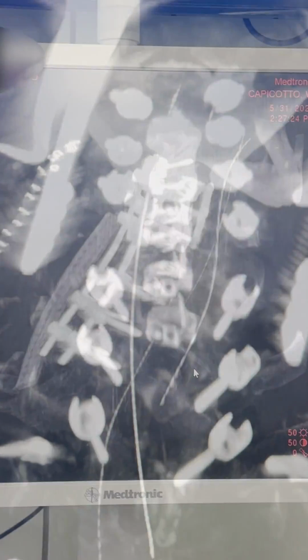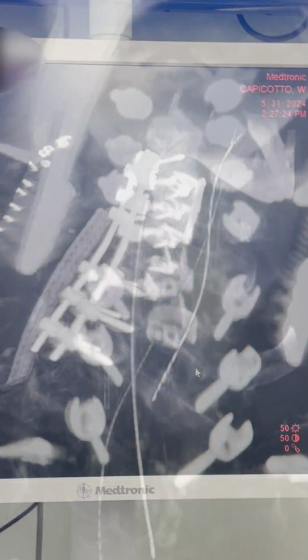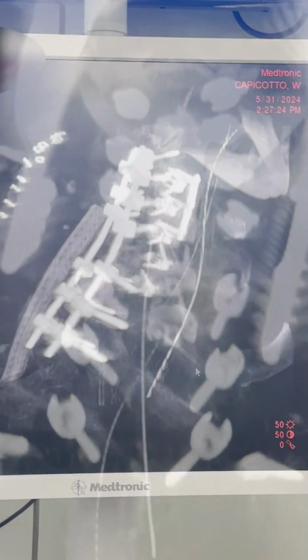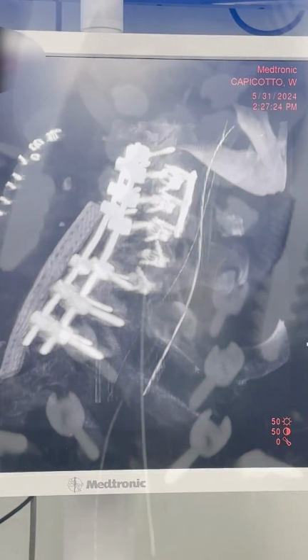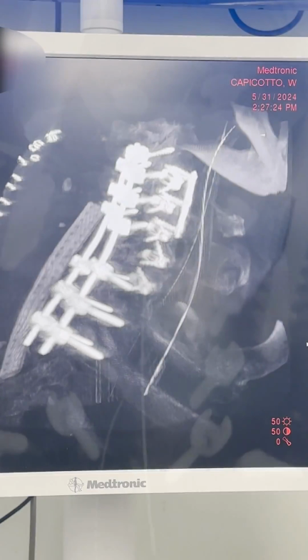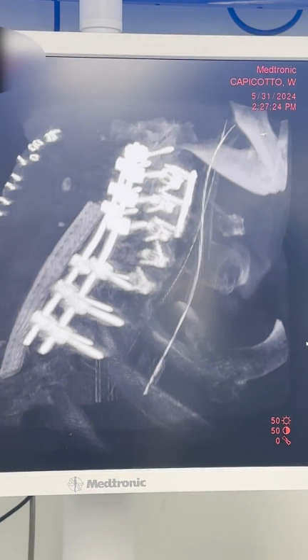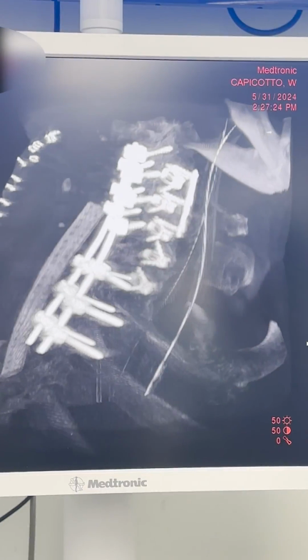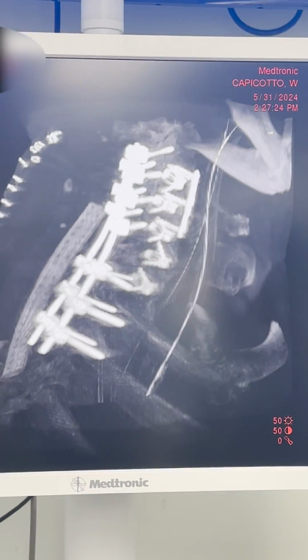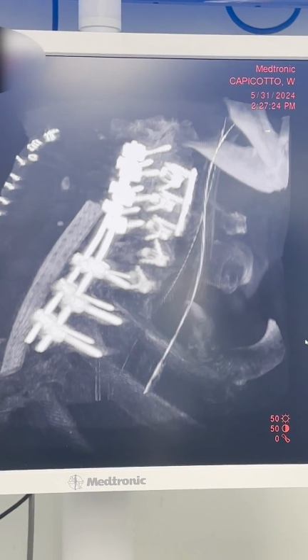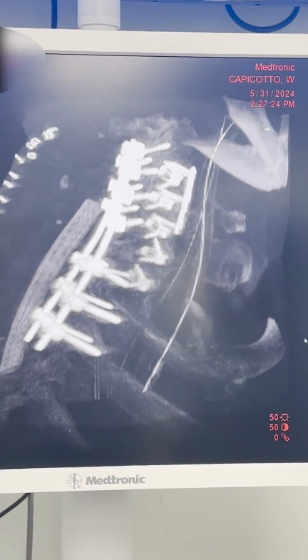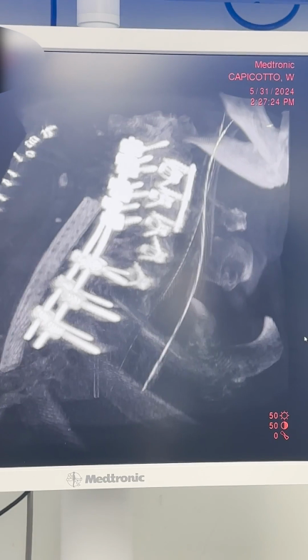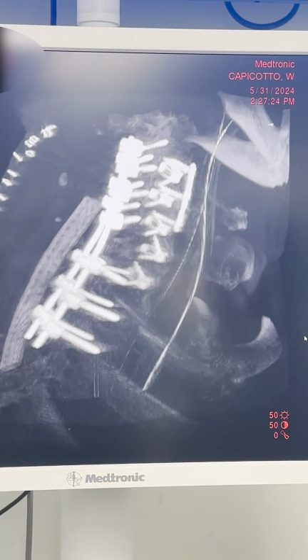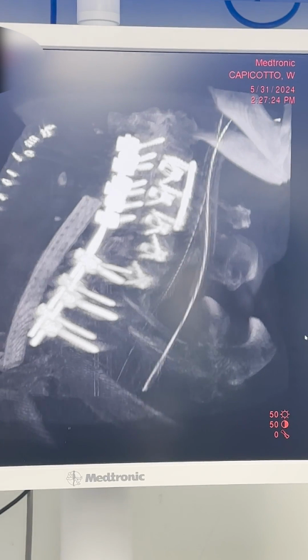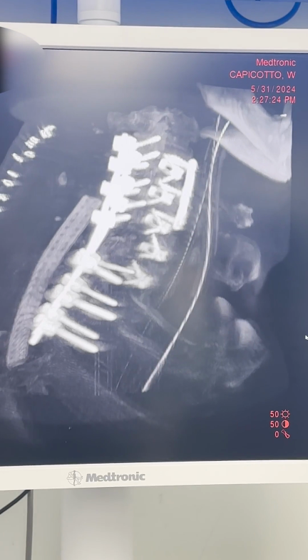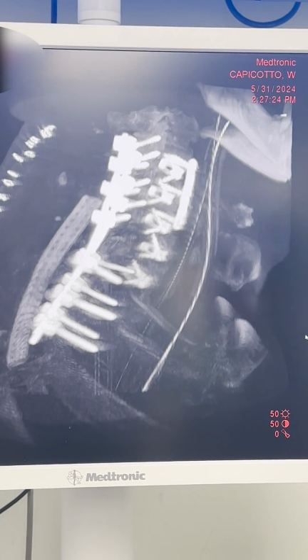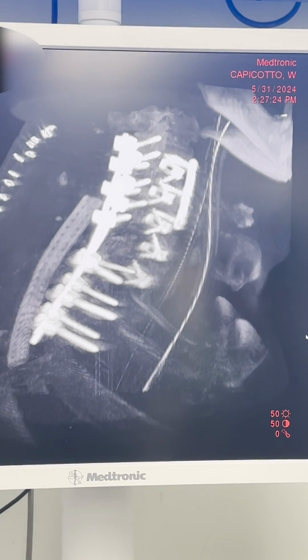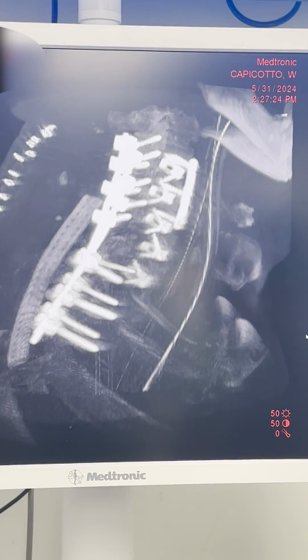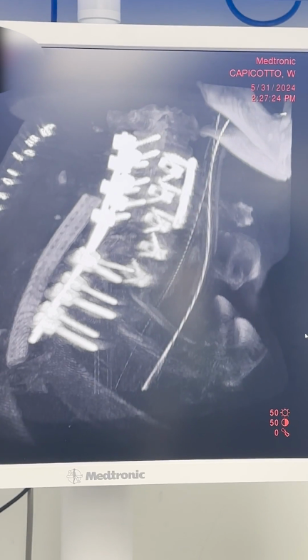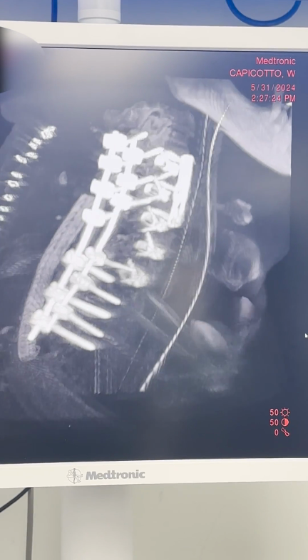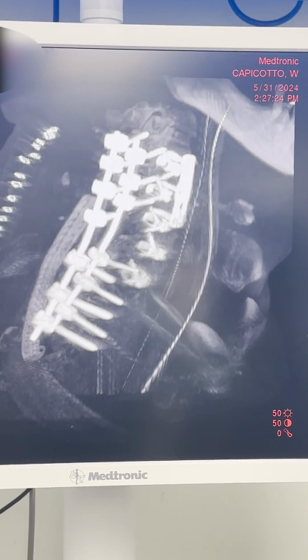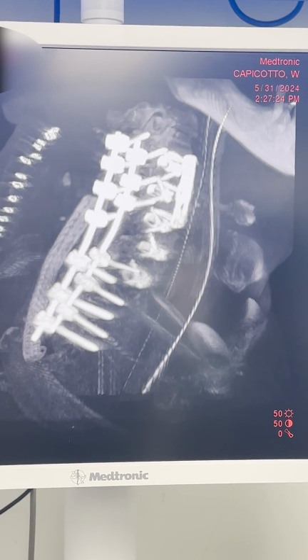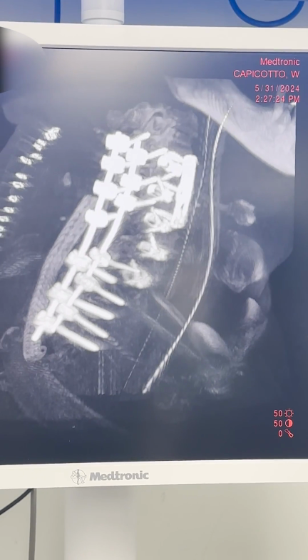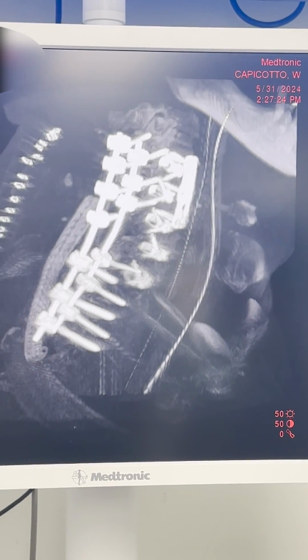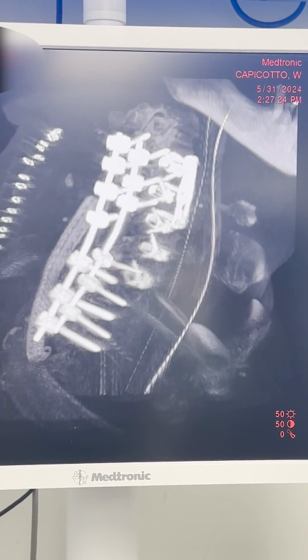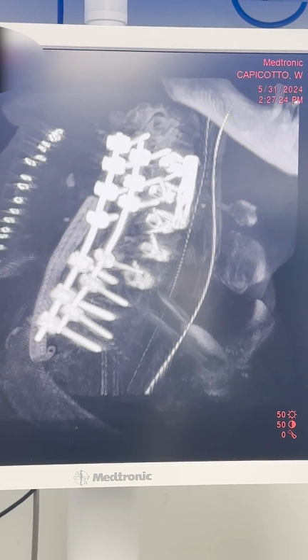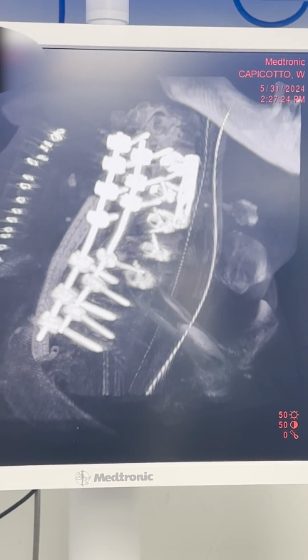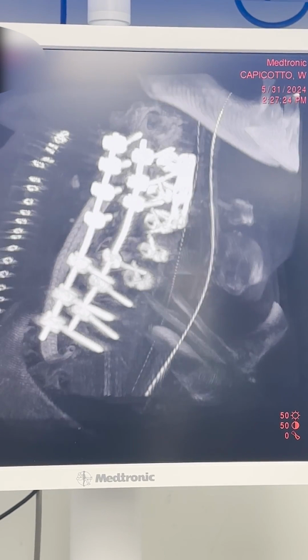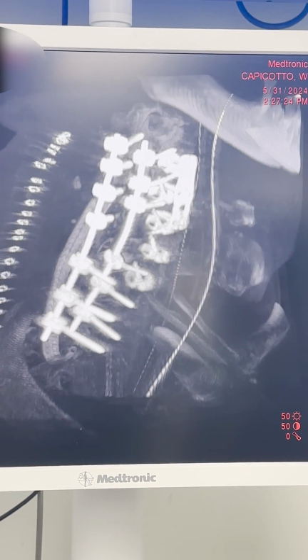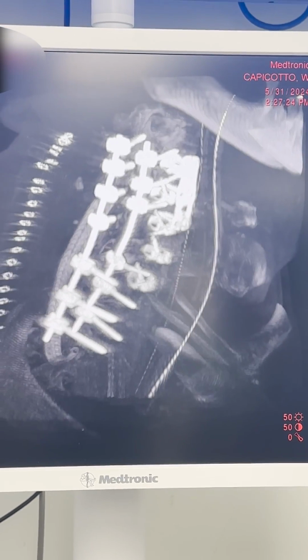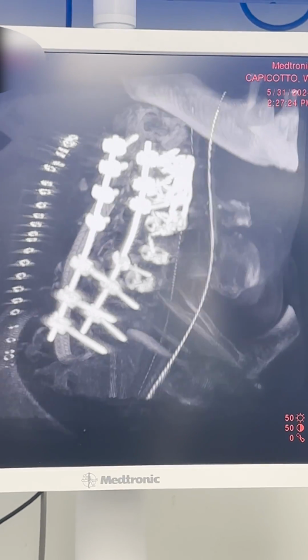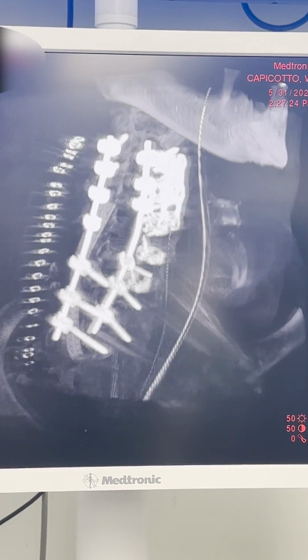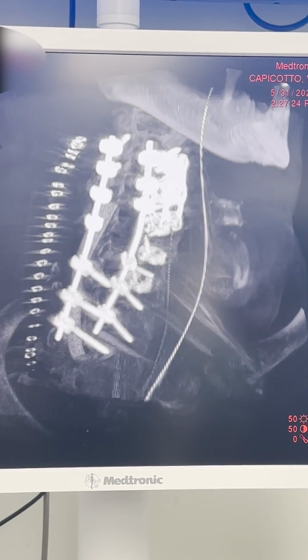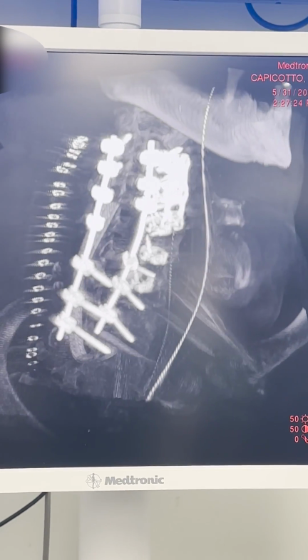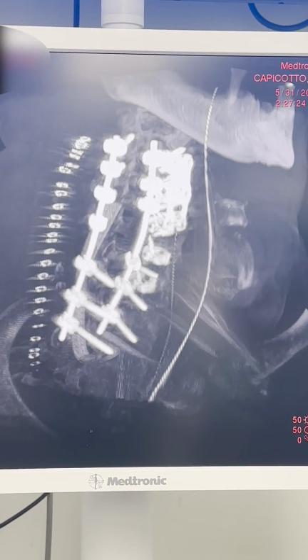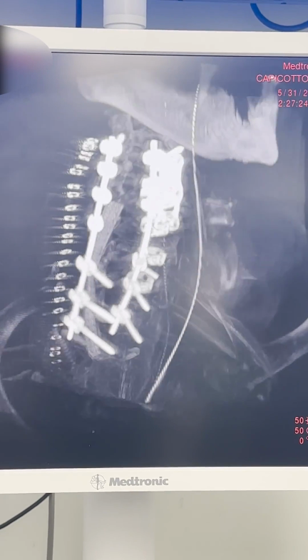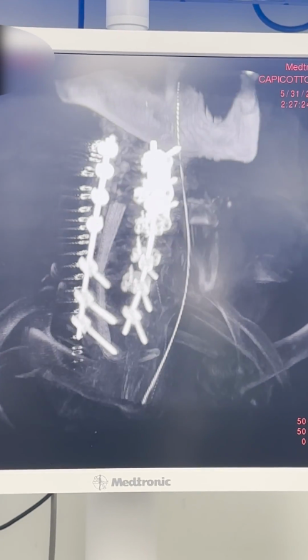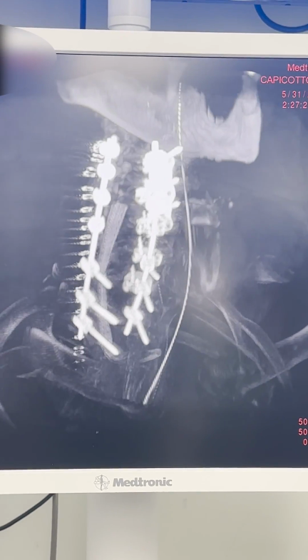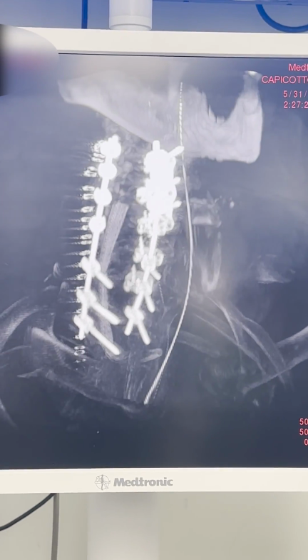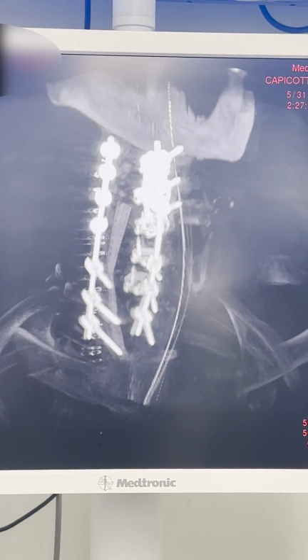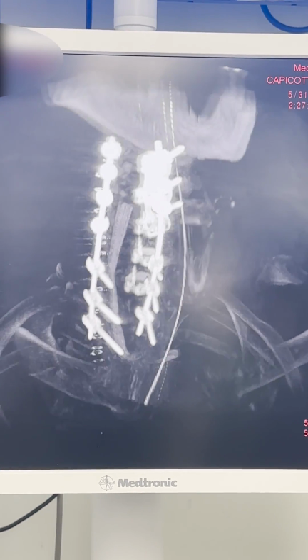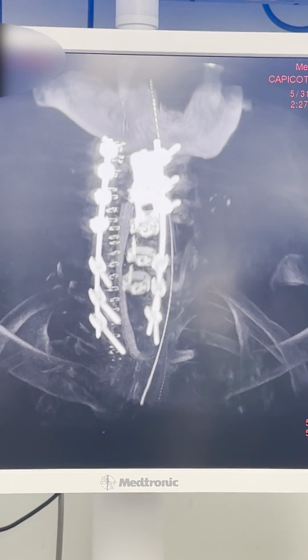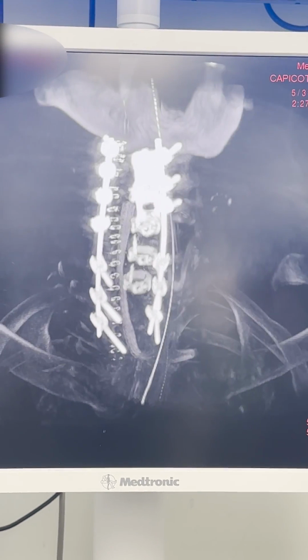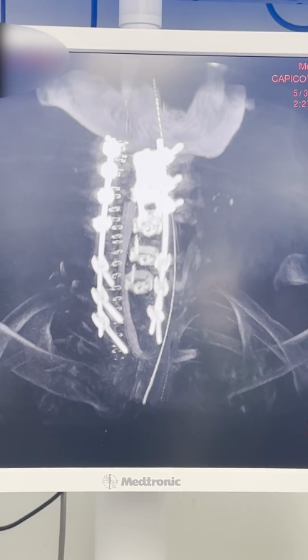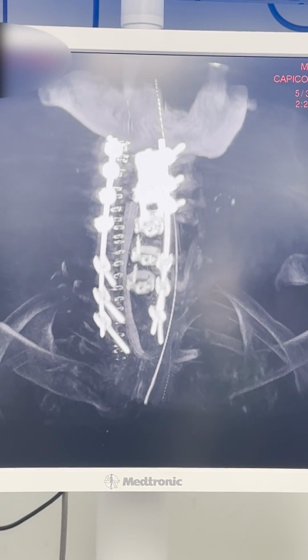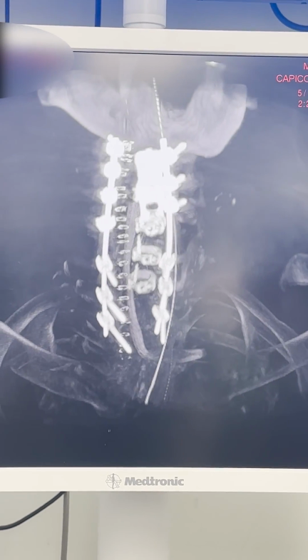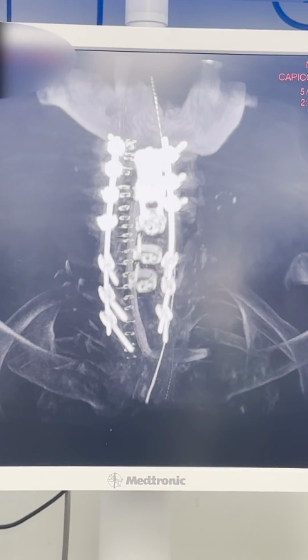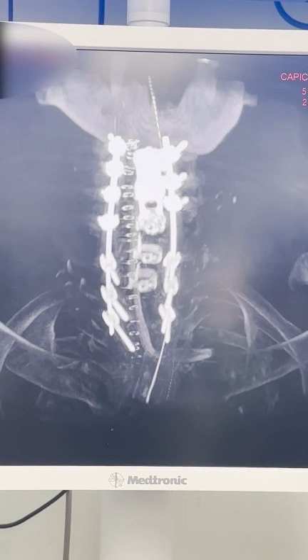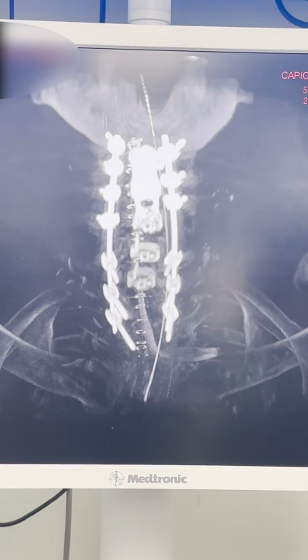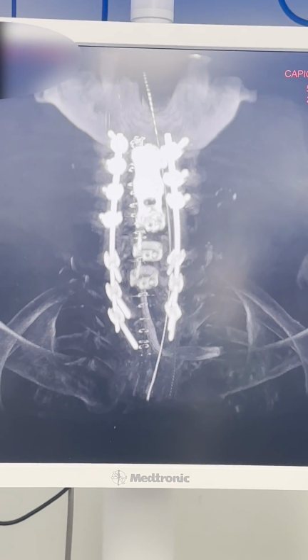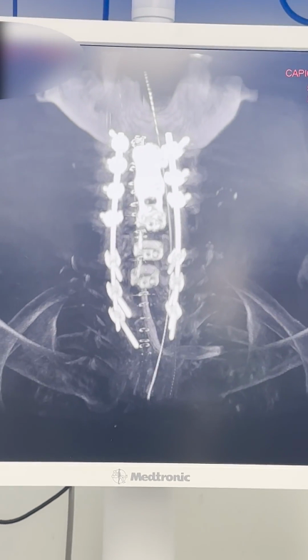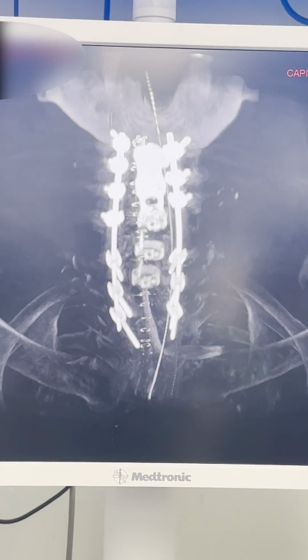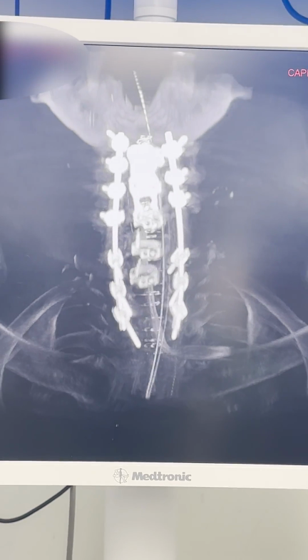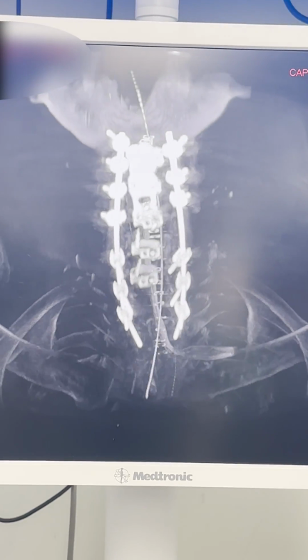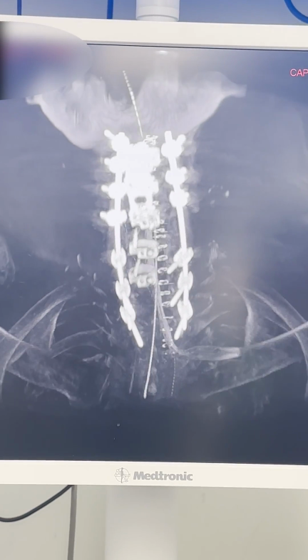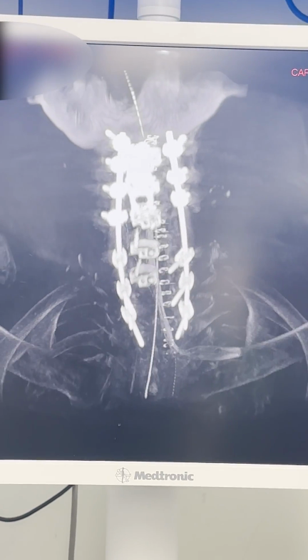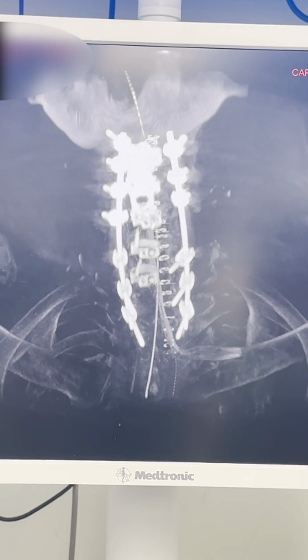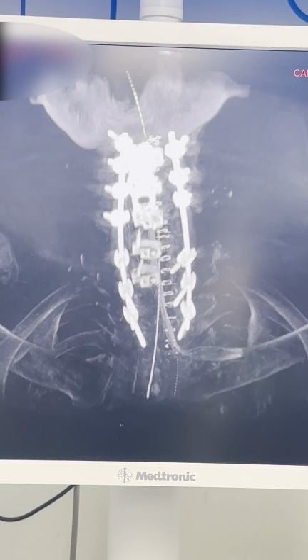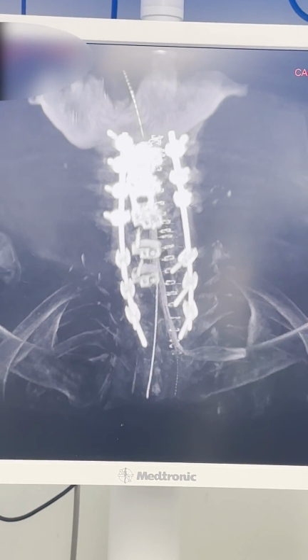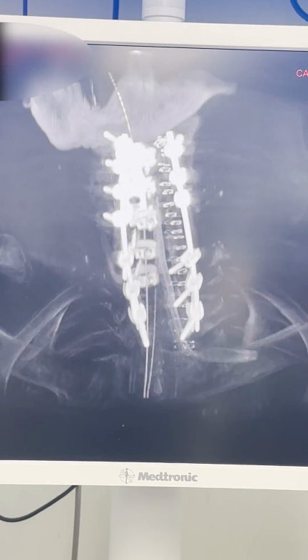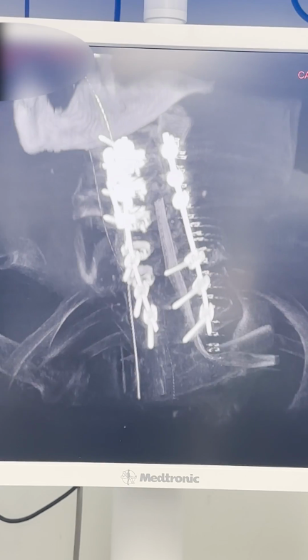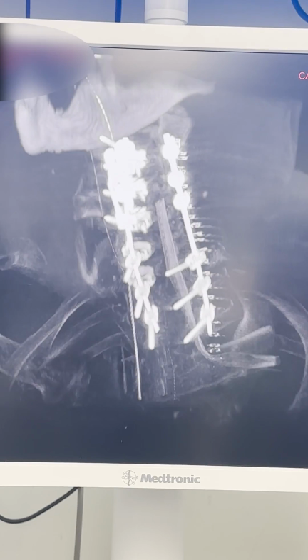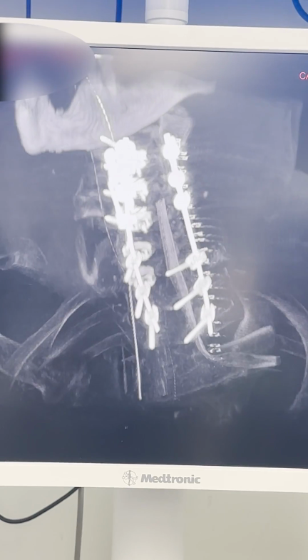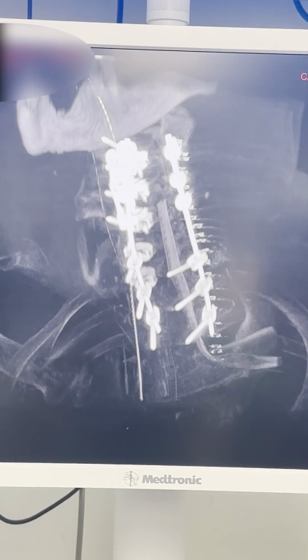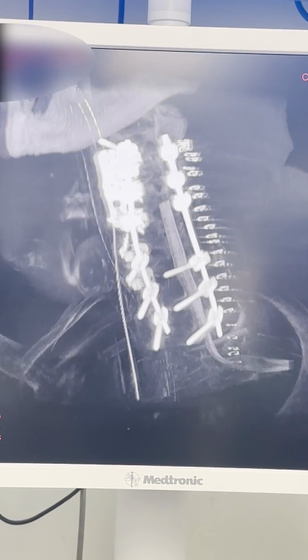We're all done. There's a drain back there, rods, staples. Laminectomy — you can't see the laminectomy, but I can see it all because of the overlay.